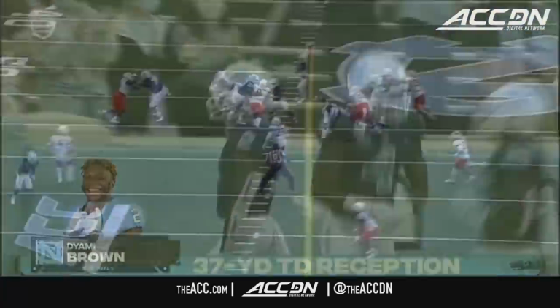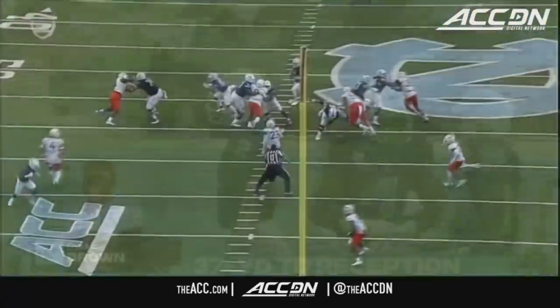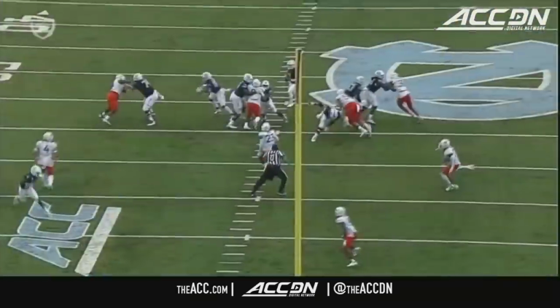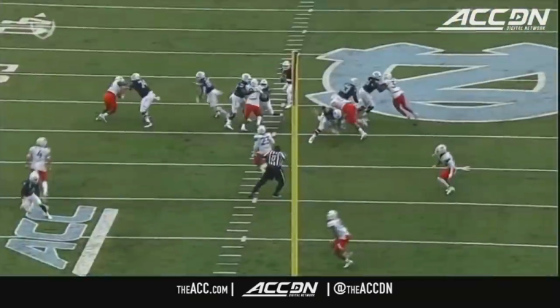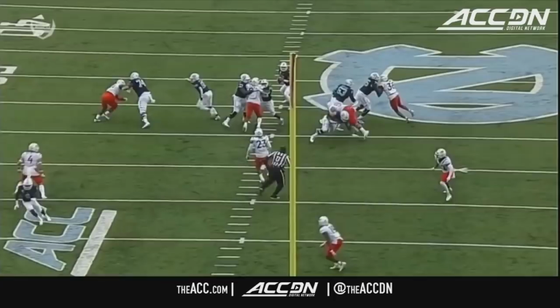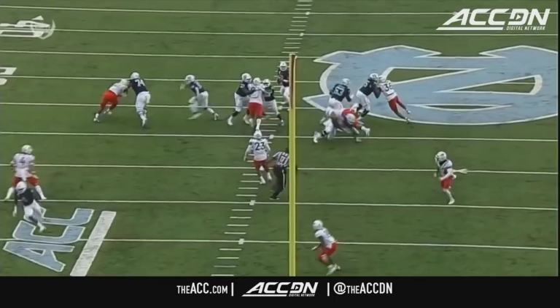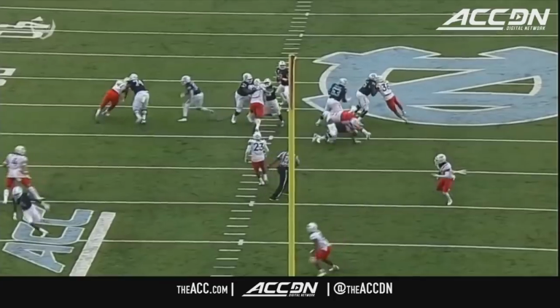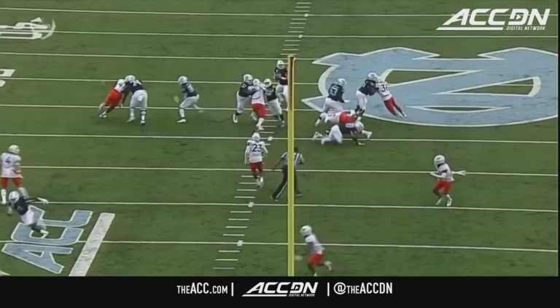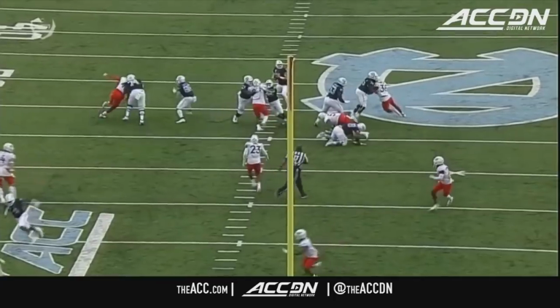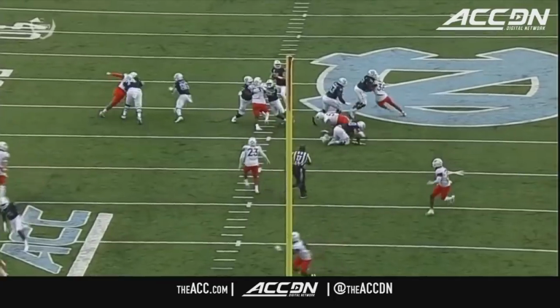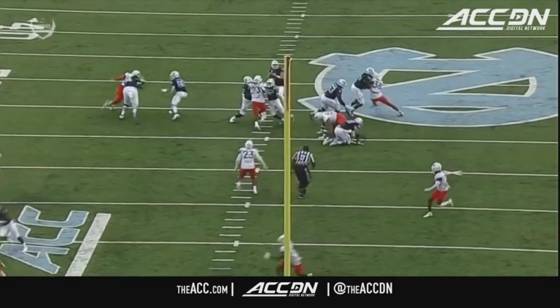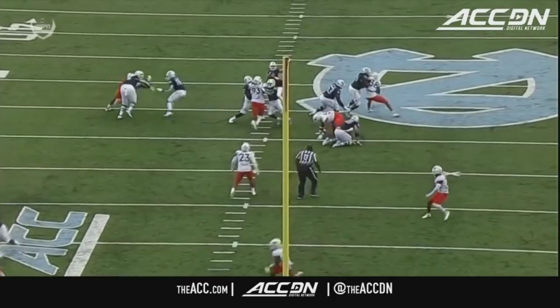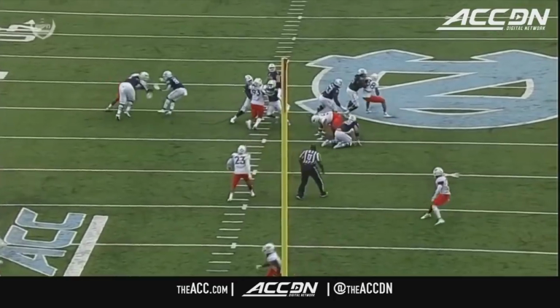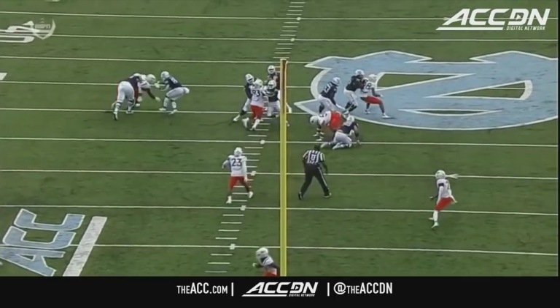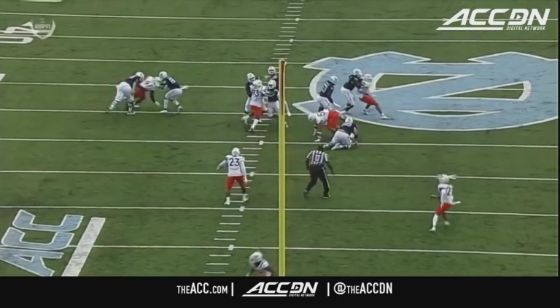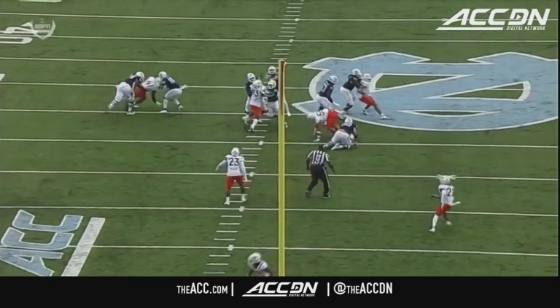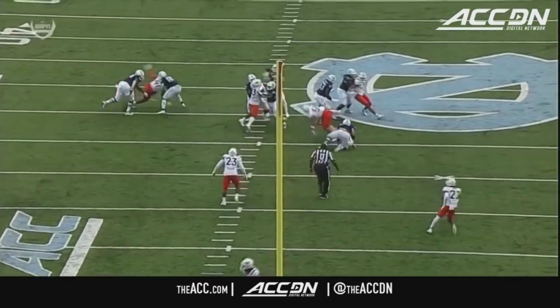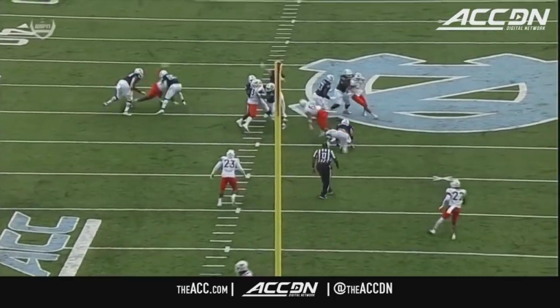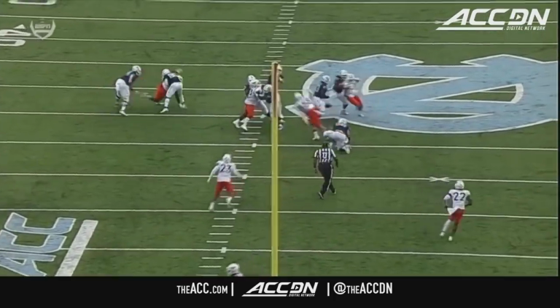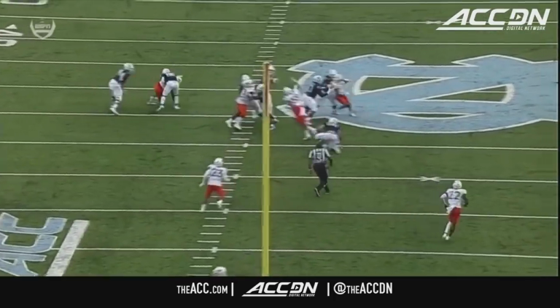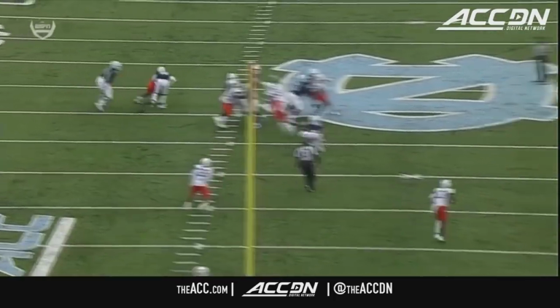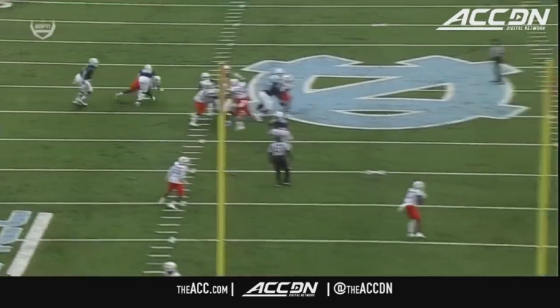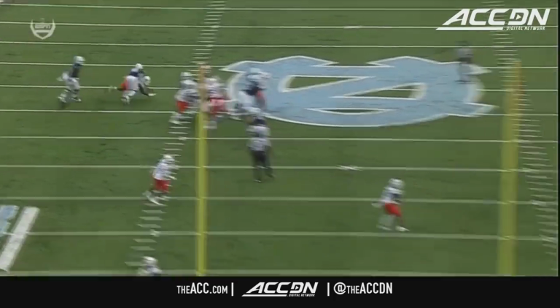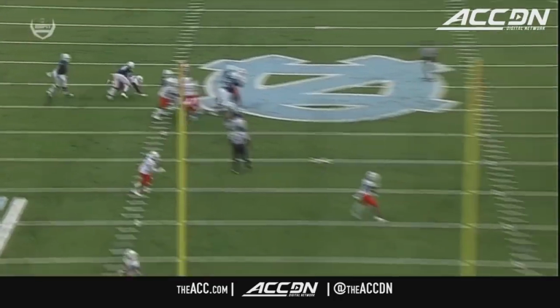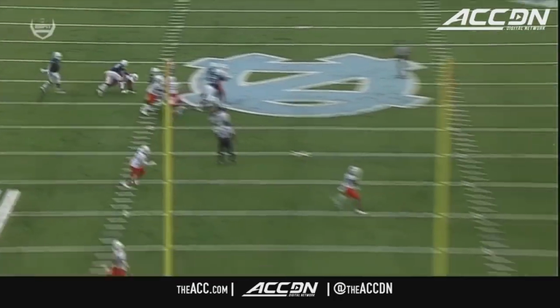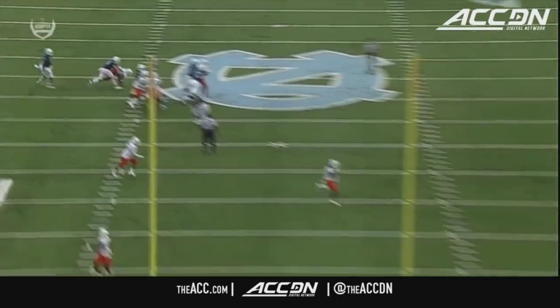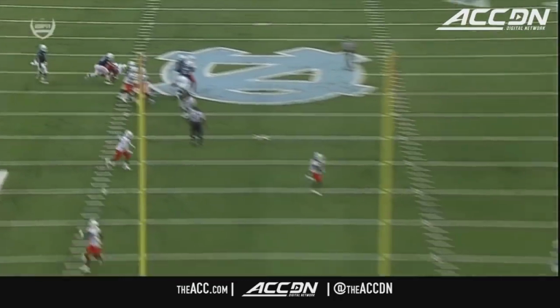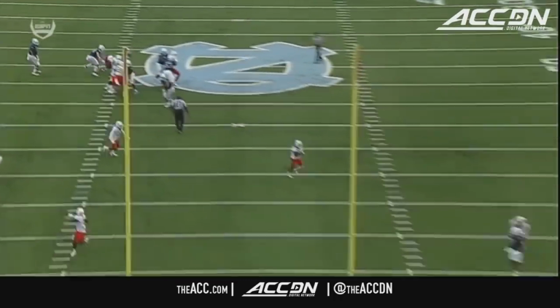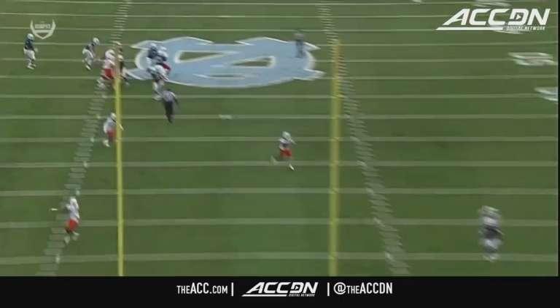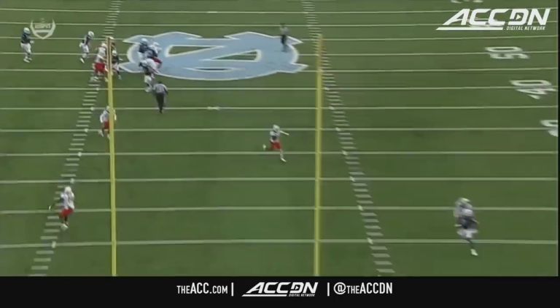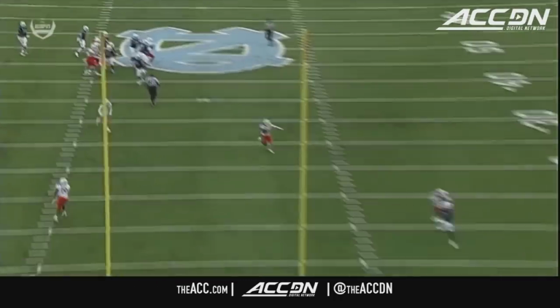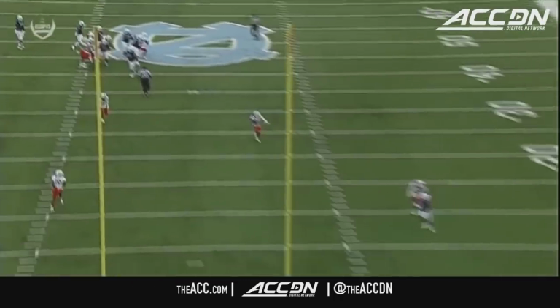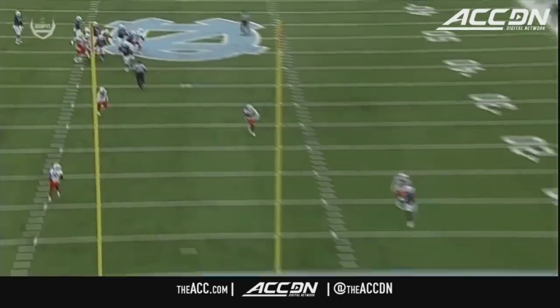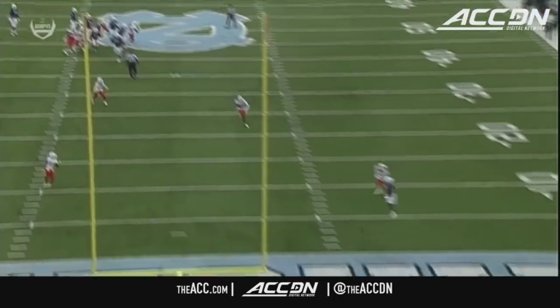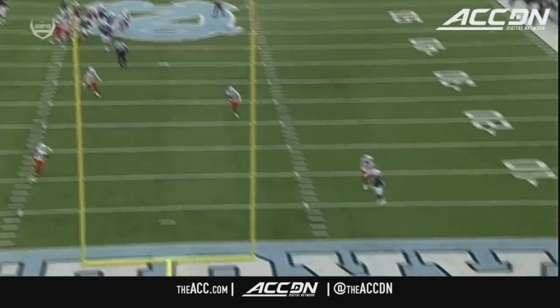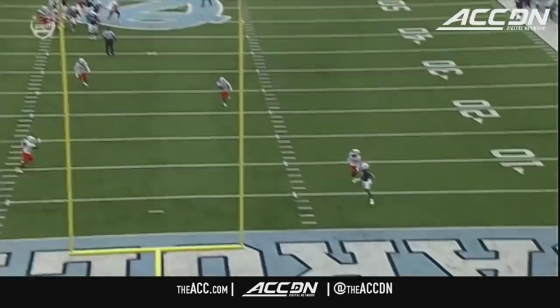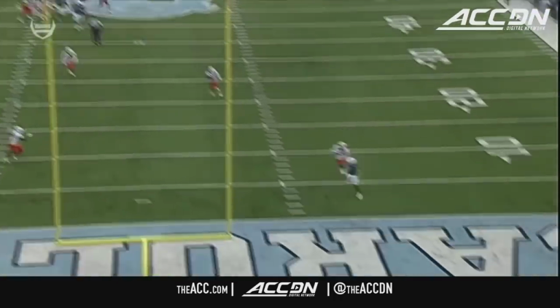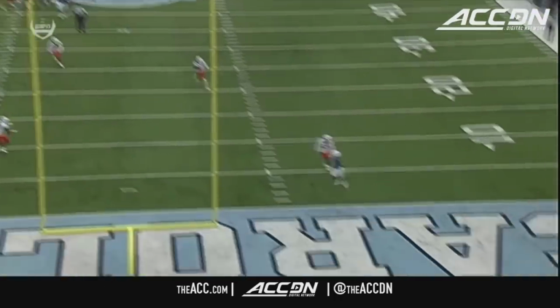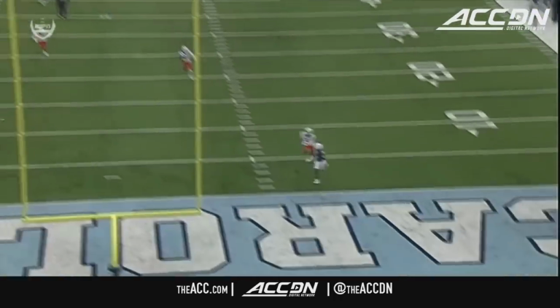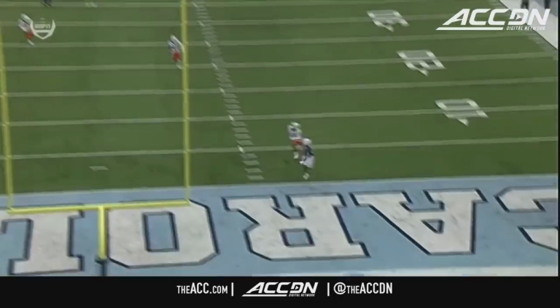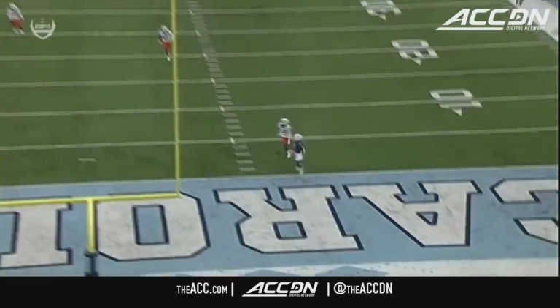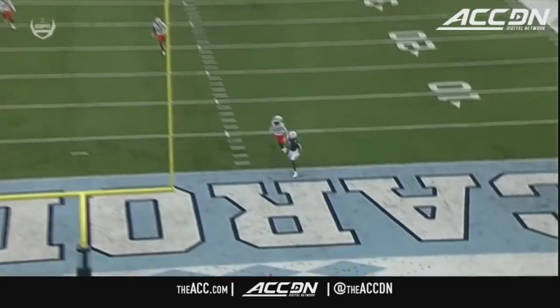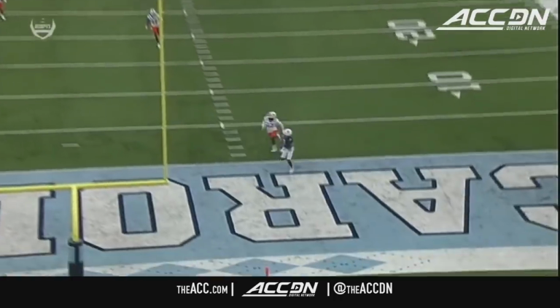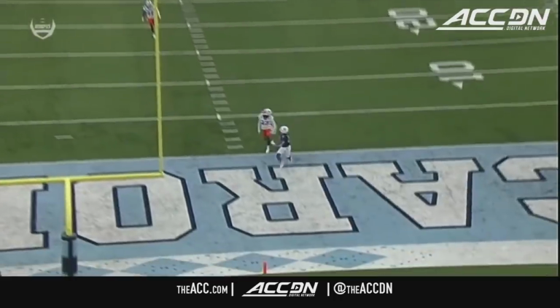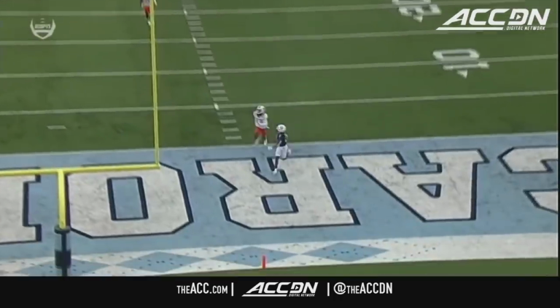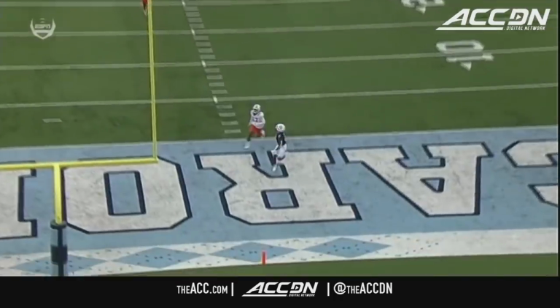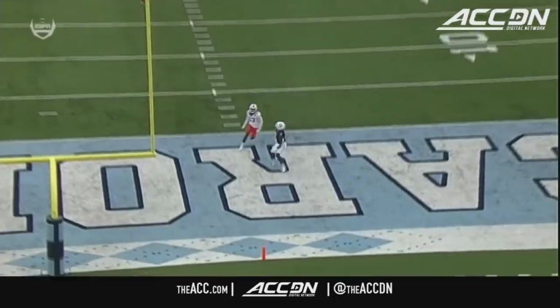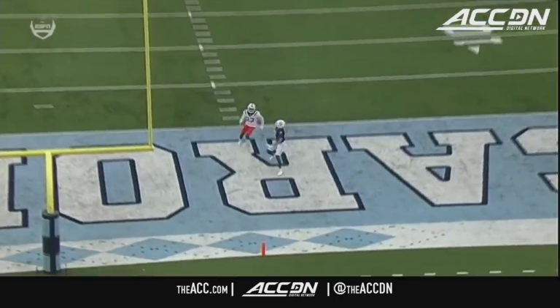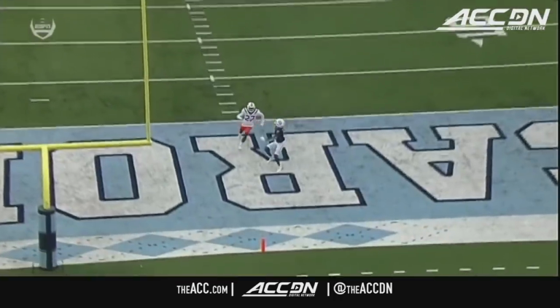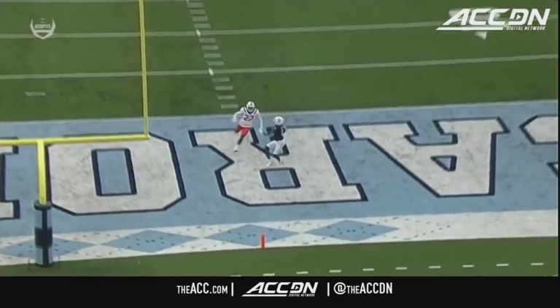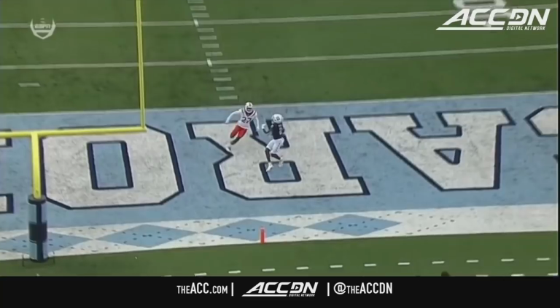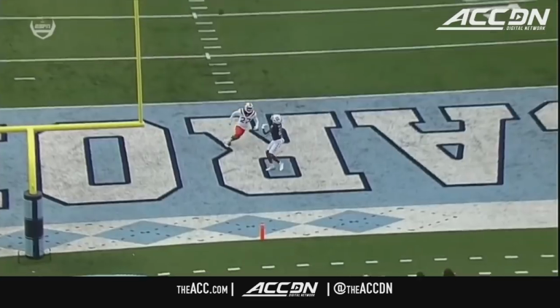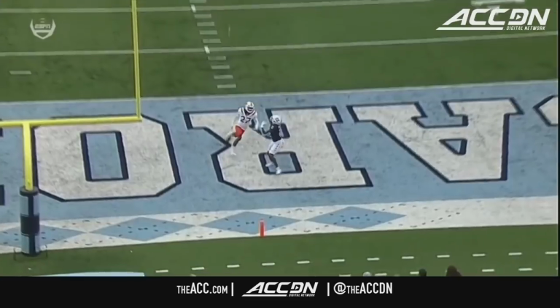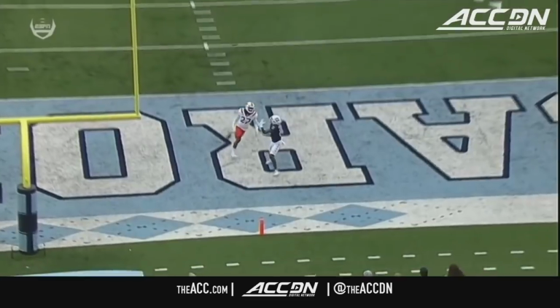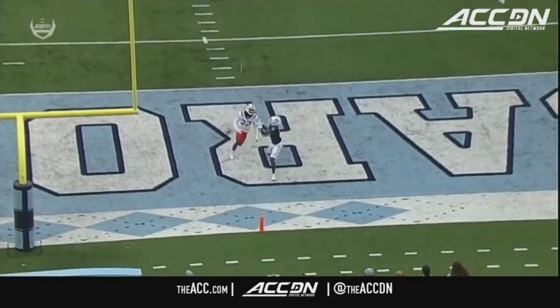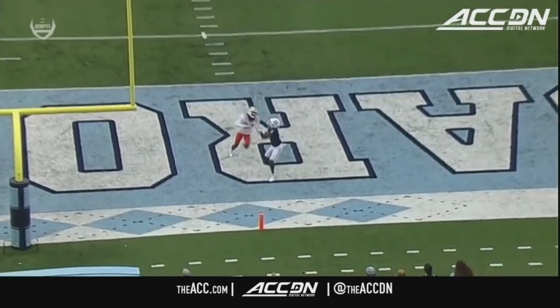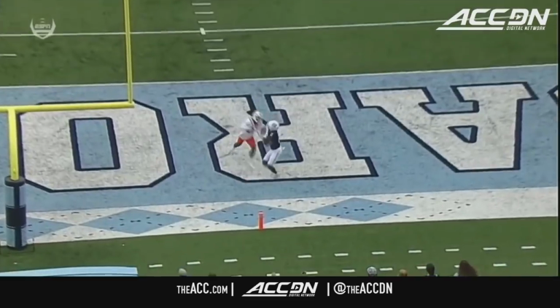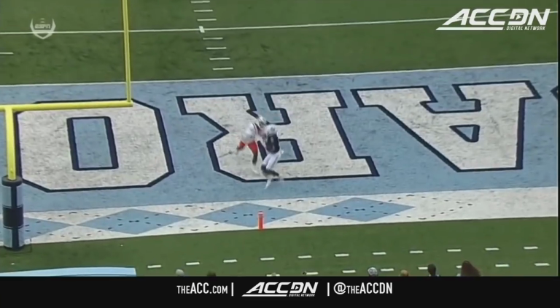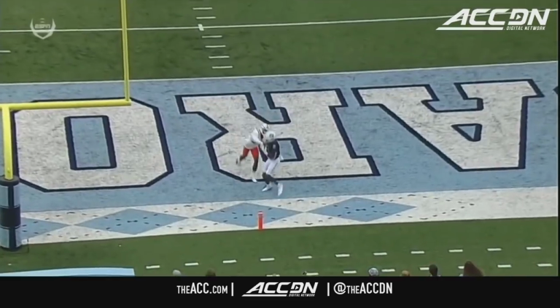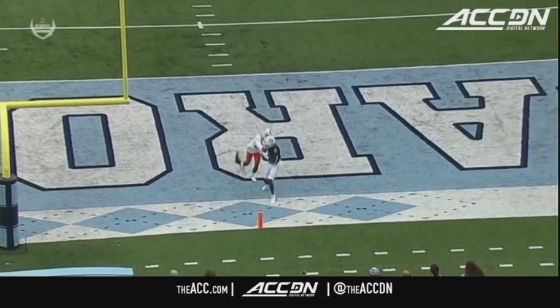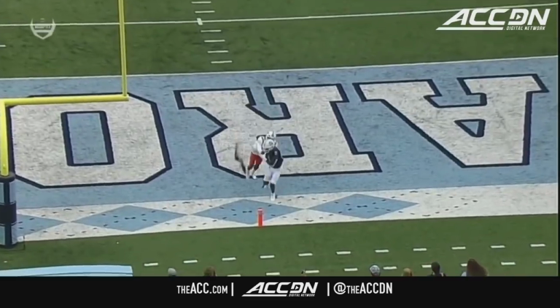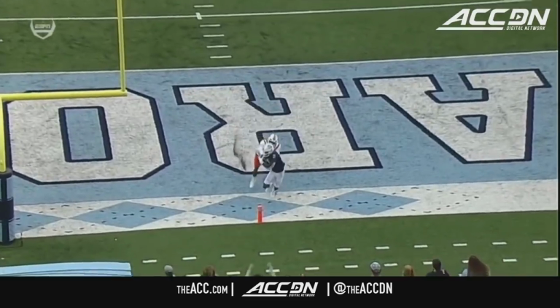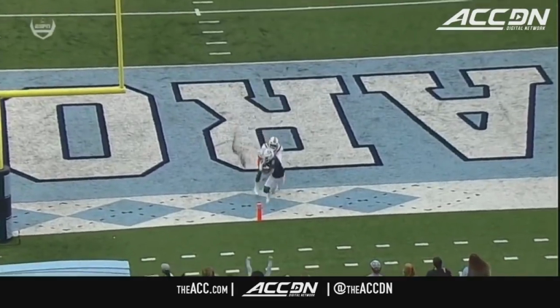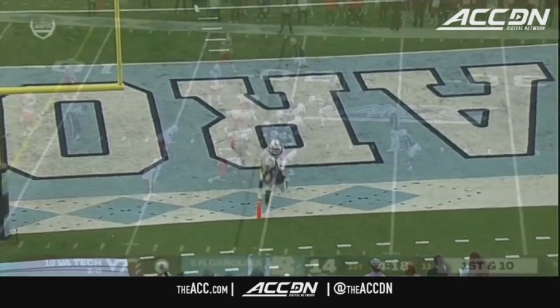What a beautiful job by Sam Howell in the pocket. Love the air on the throw. Deami Brown, get your feet in.